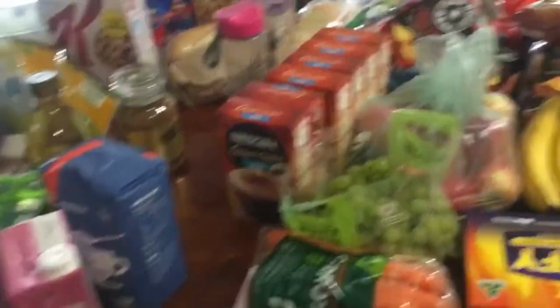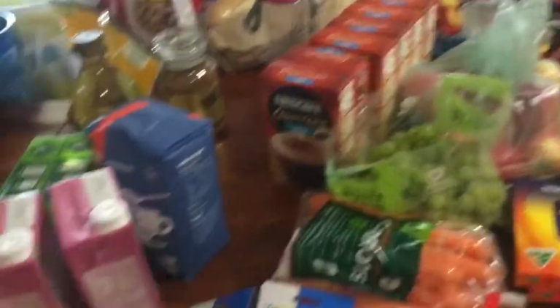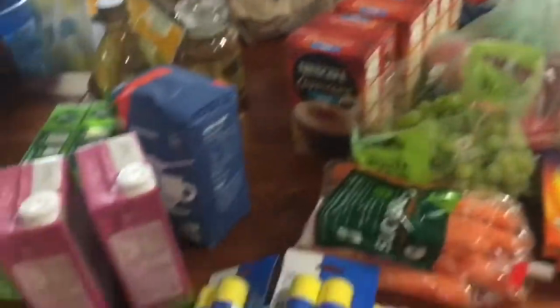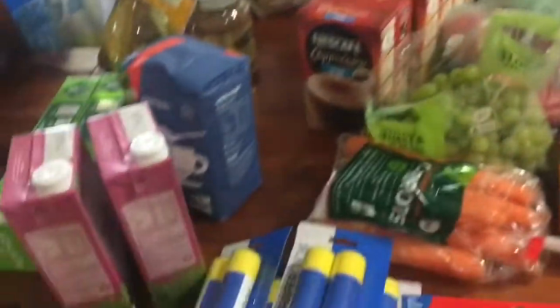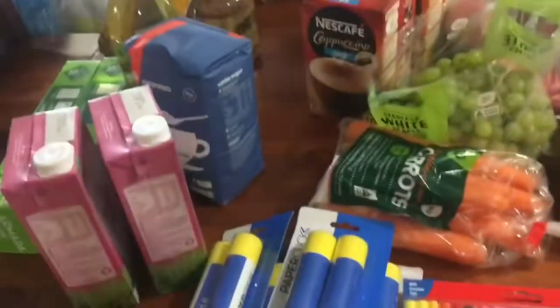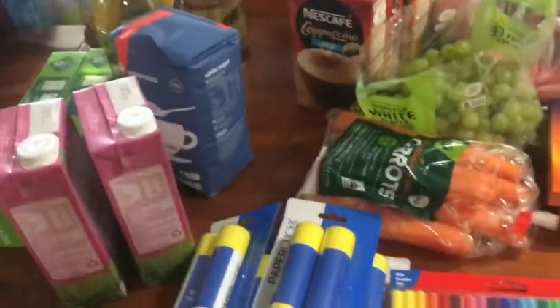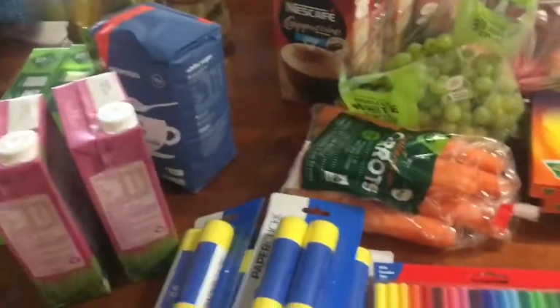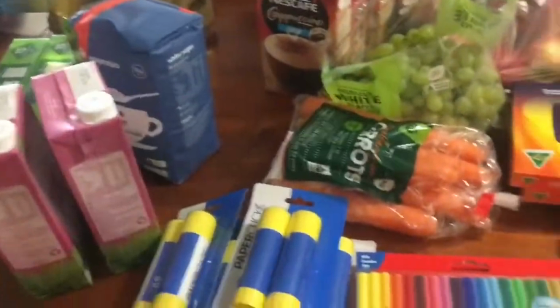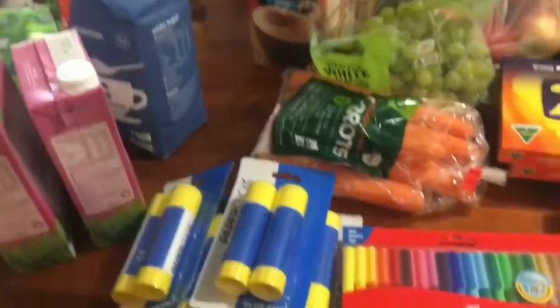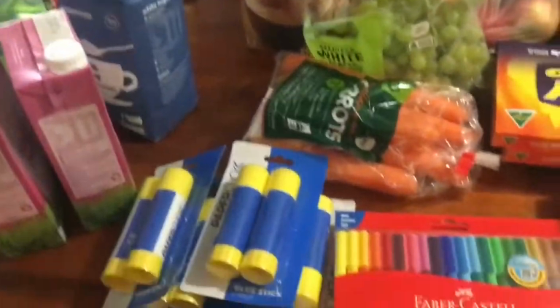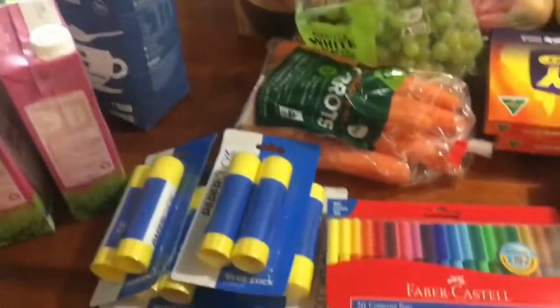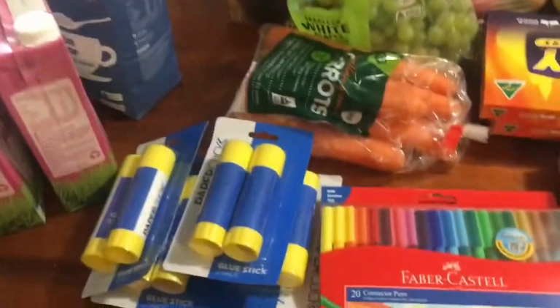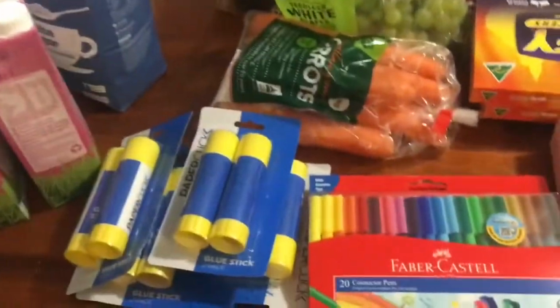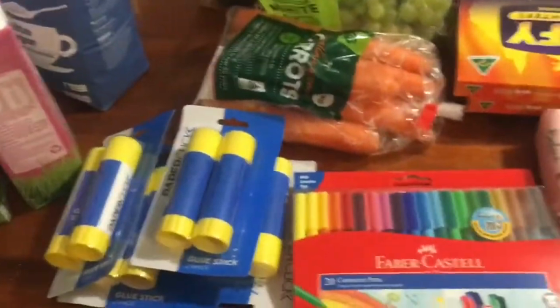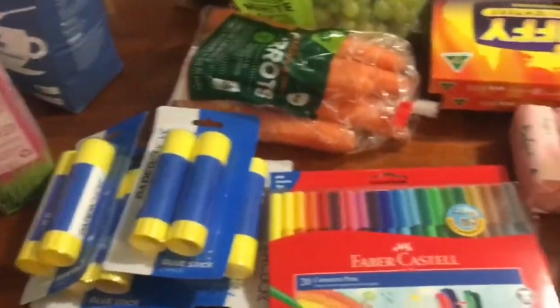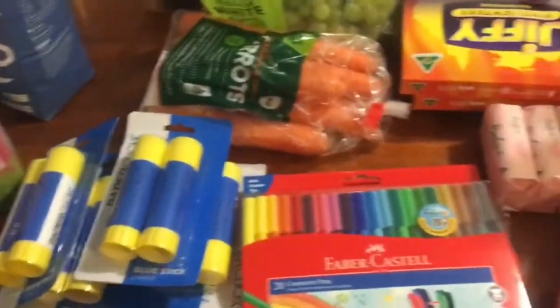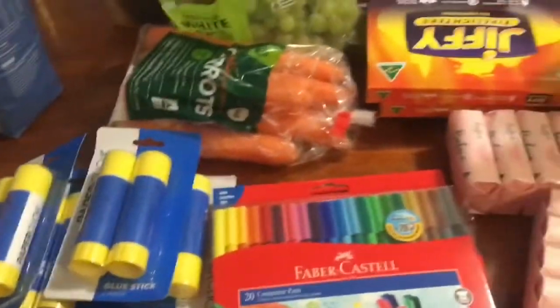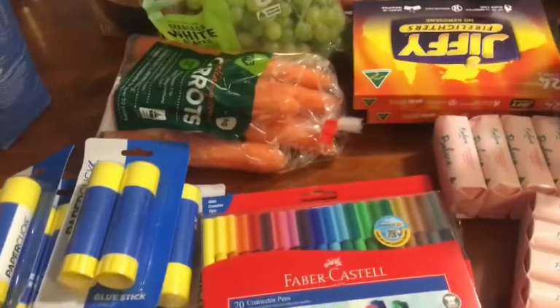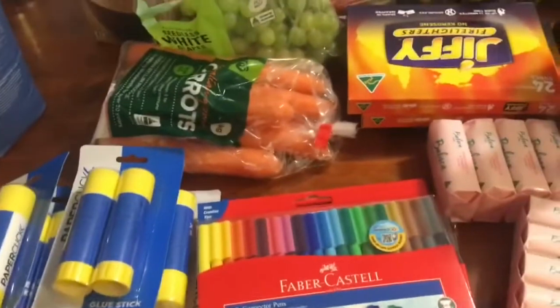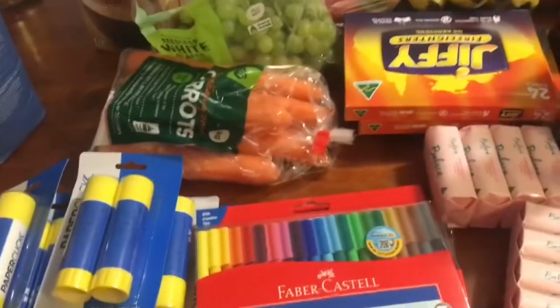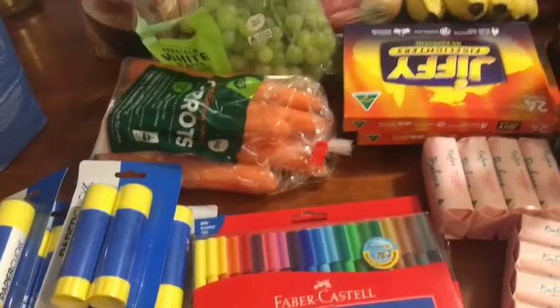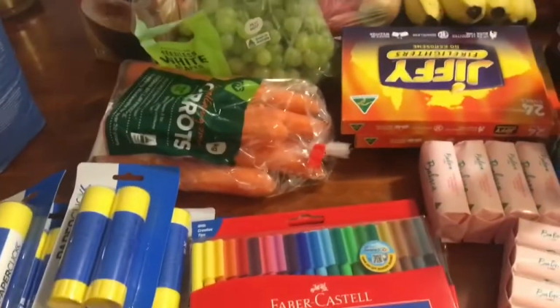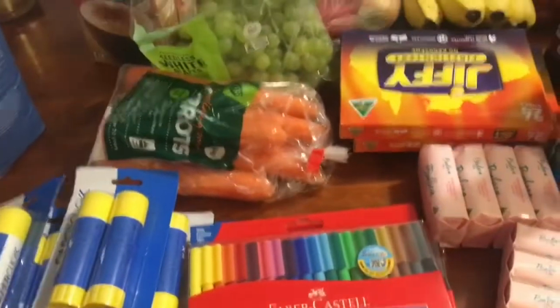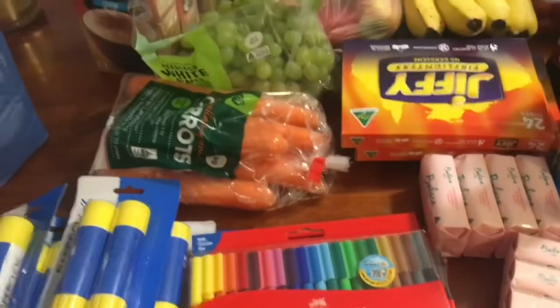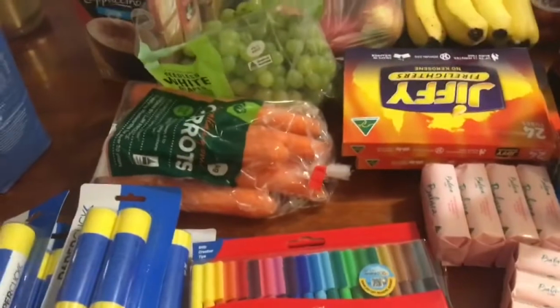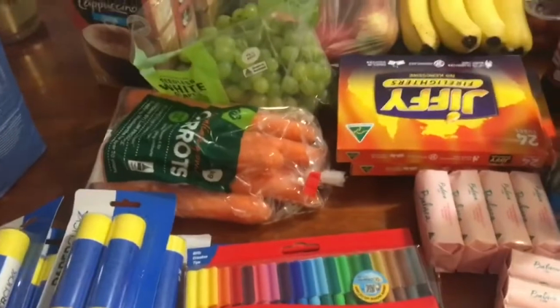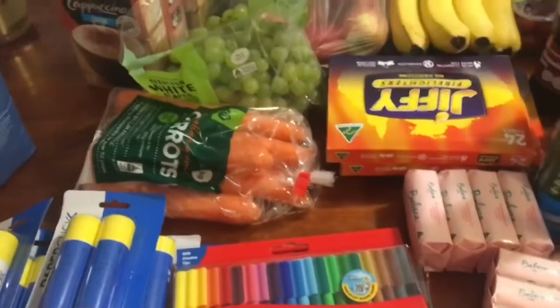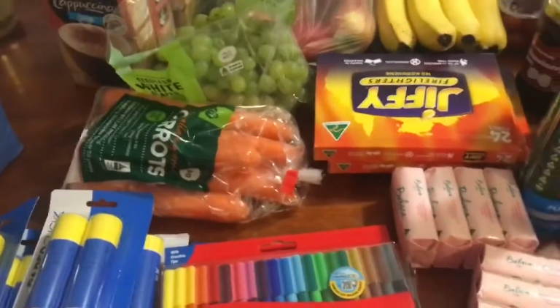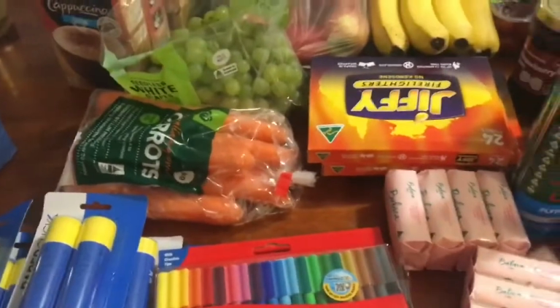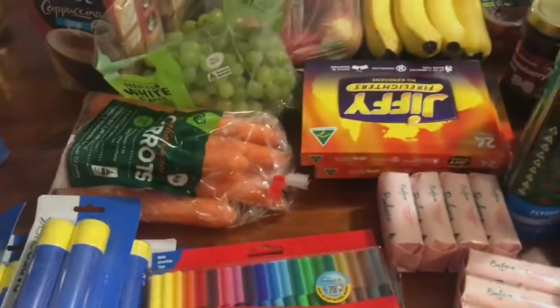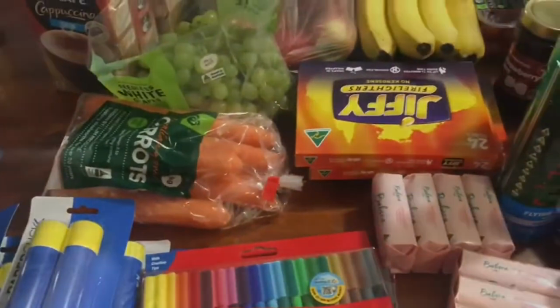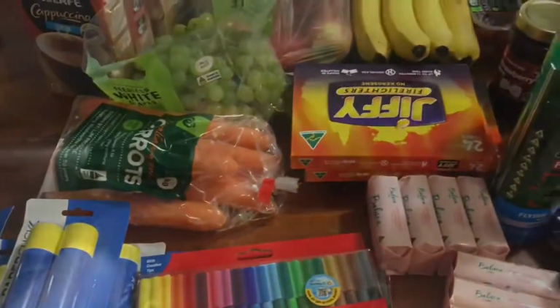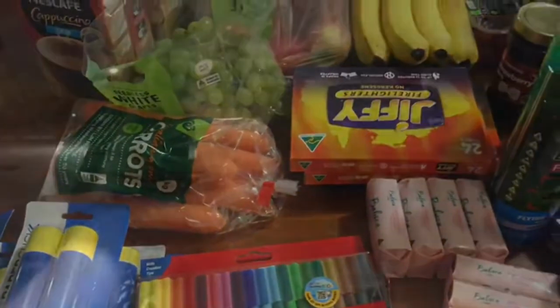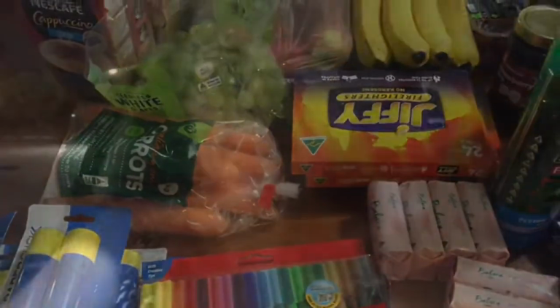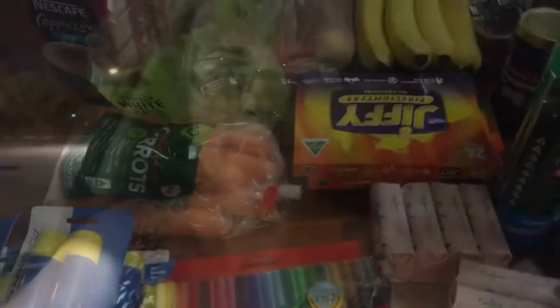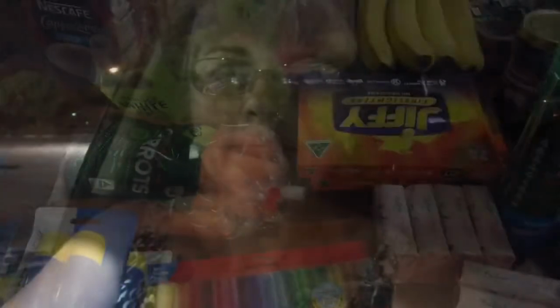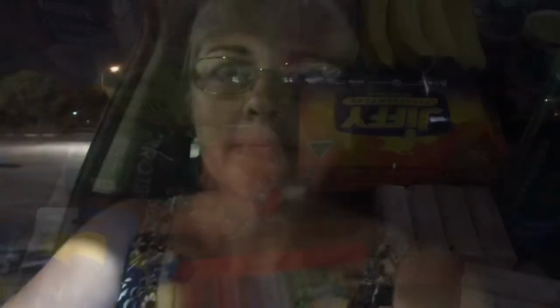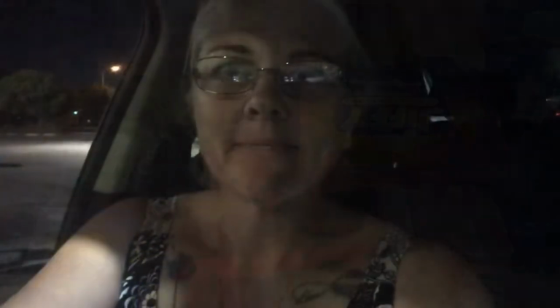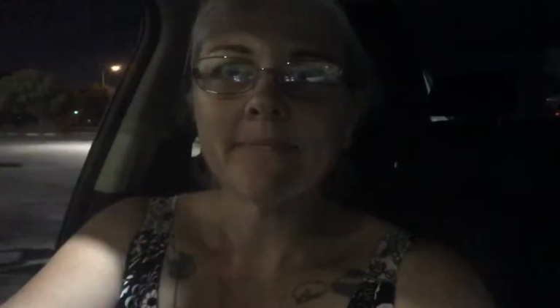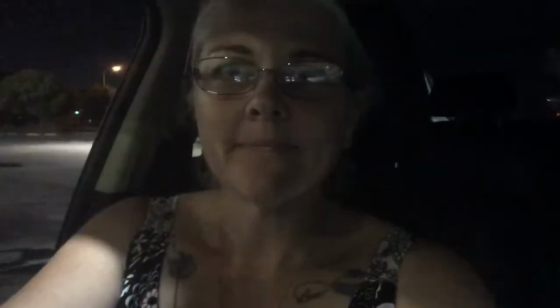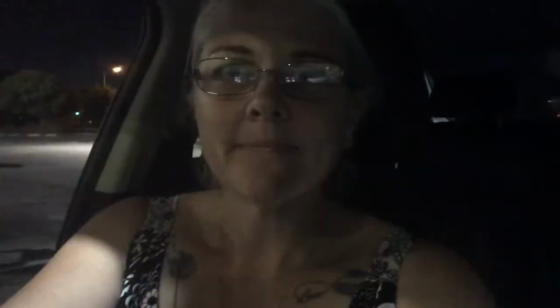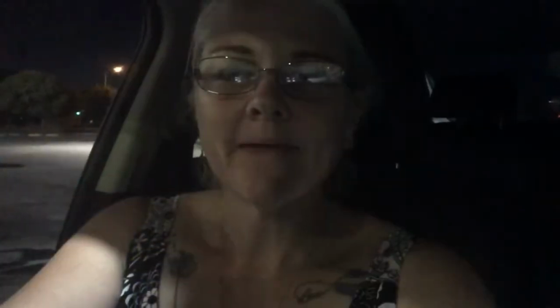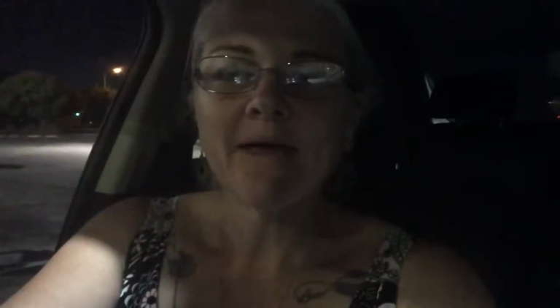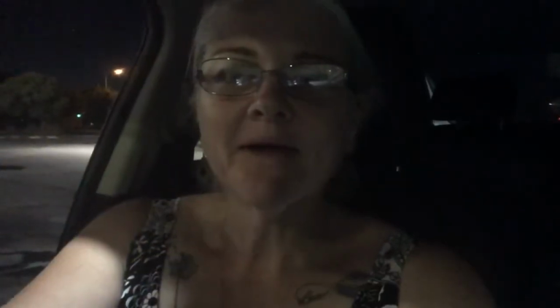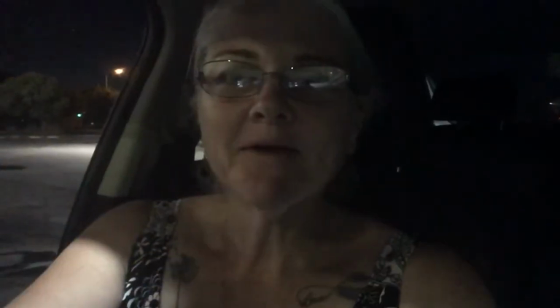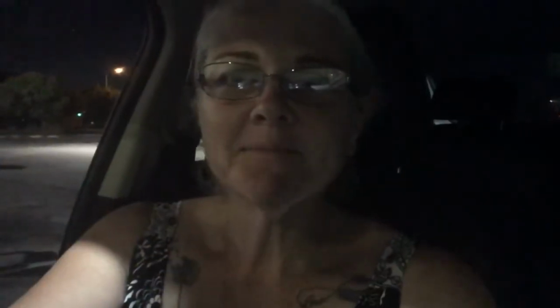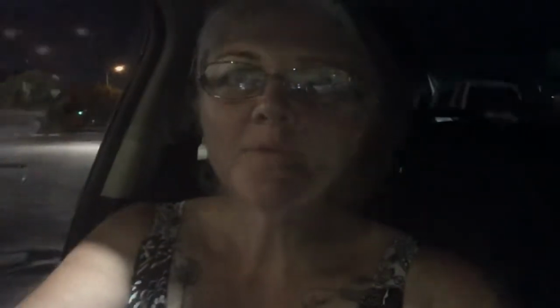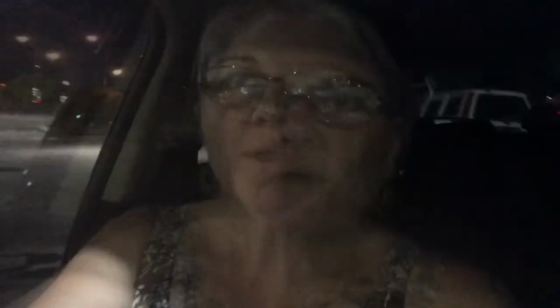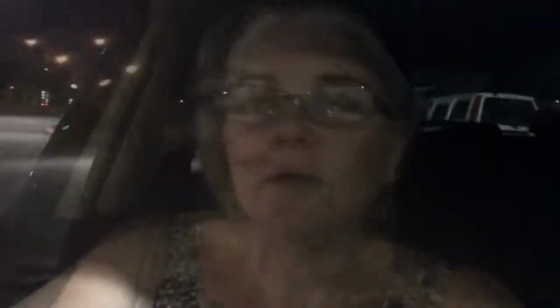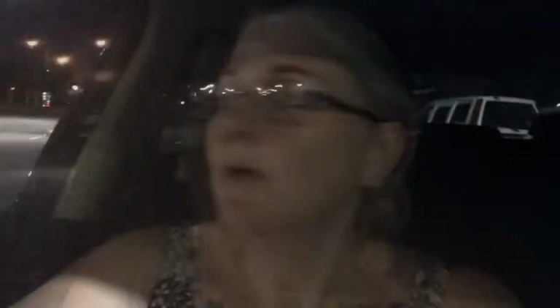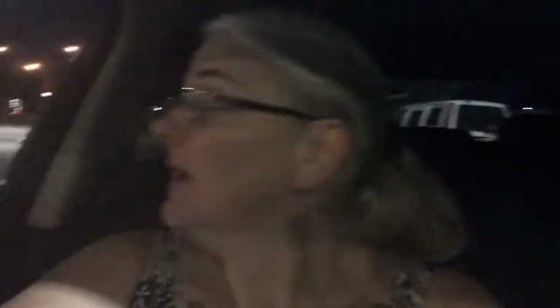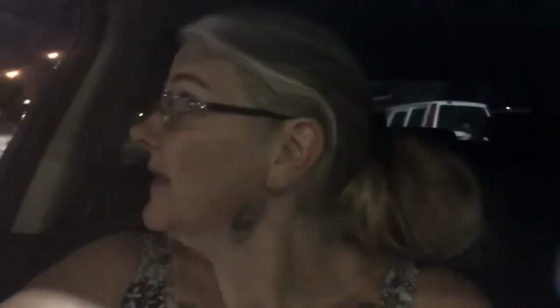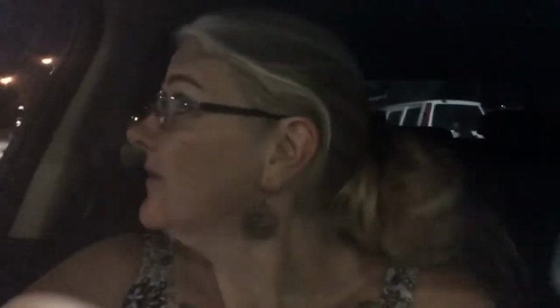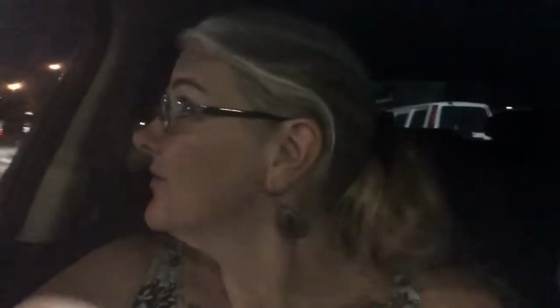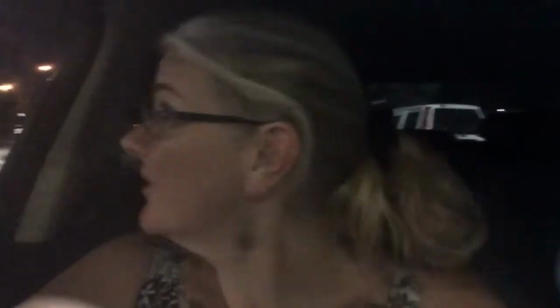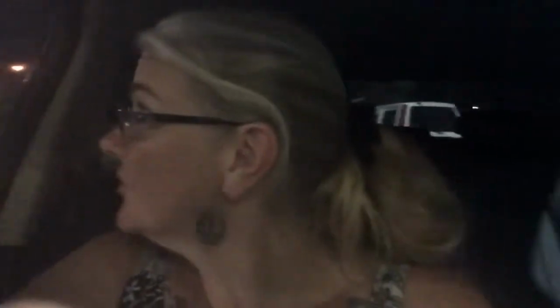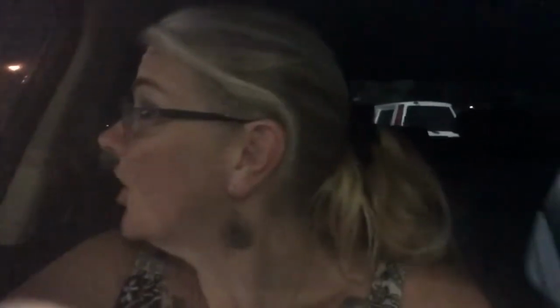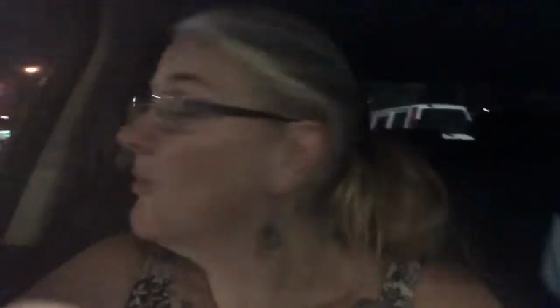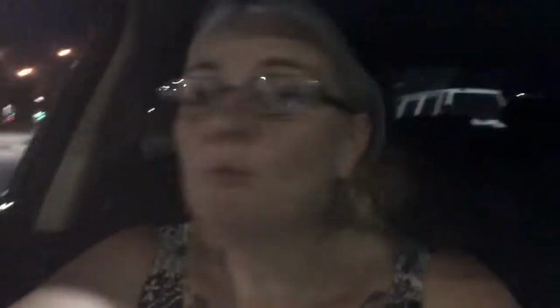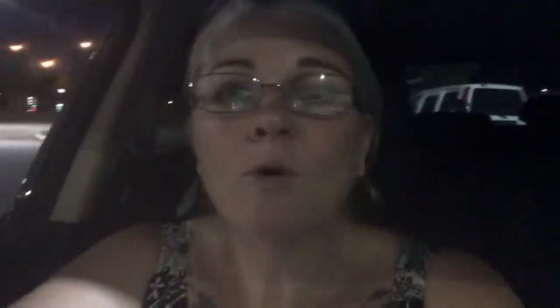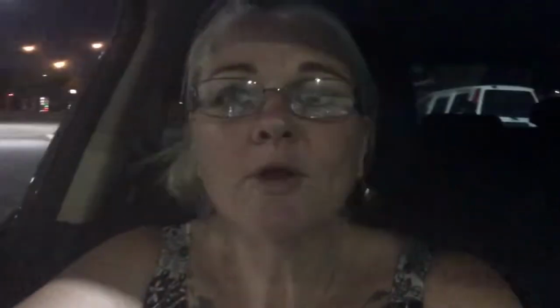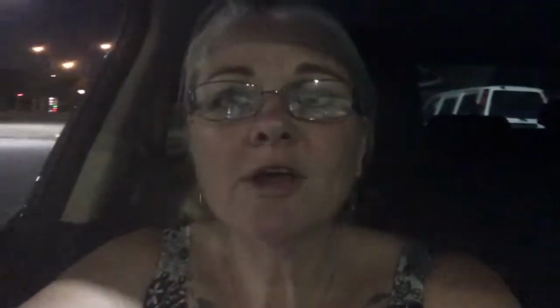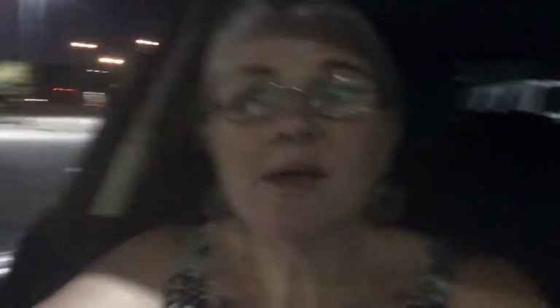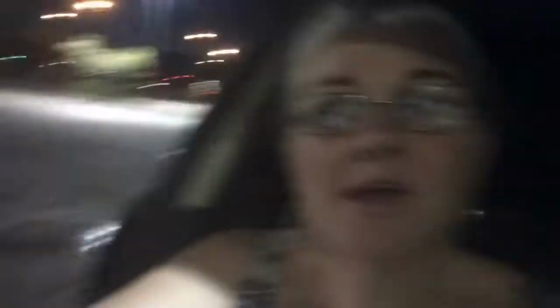I grabbed a big two-litre of tomato juice — I love tomato juice — and that all came to $240, which was pretty good actually. My trolley was pretty full so I'm pretty happy with that.